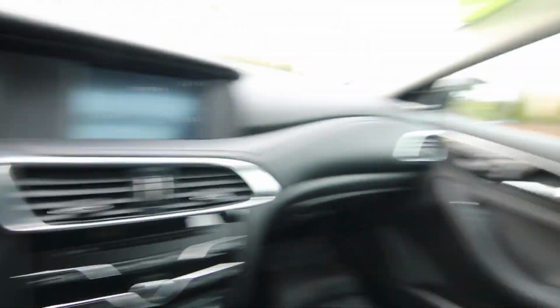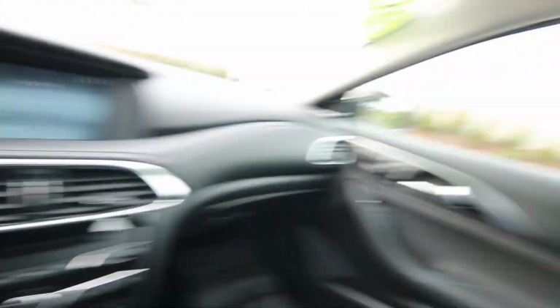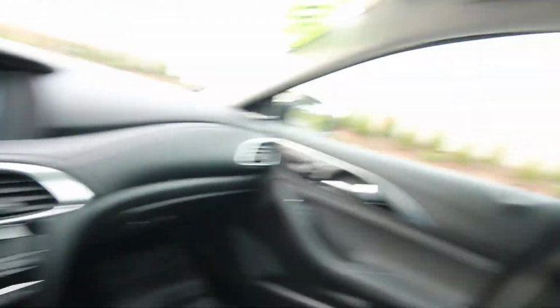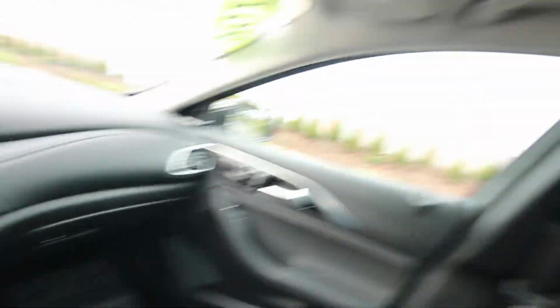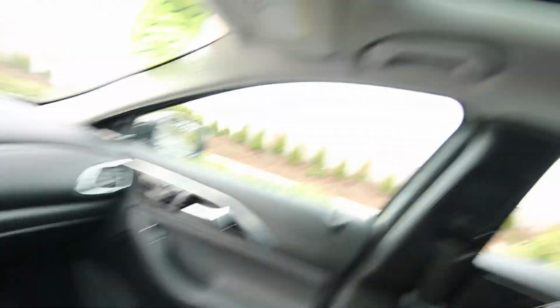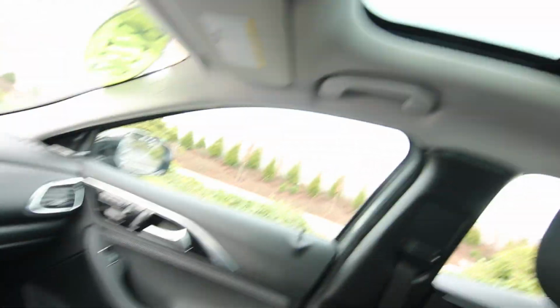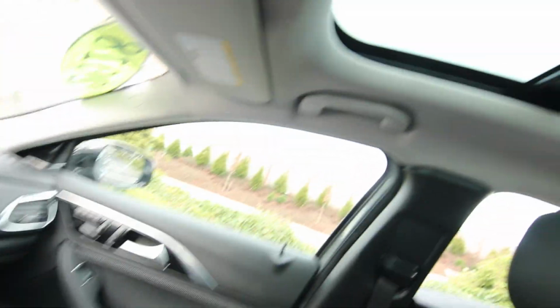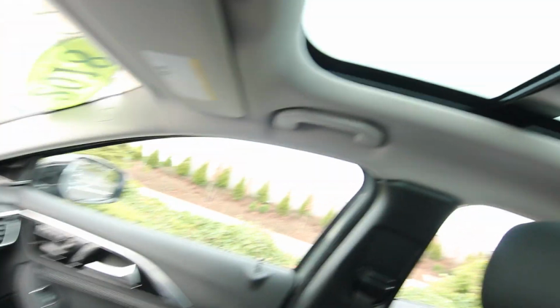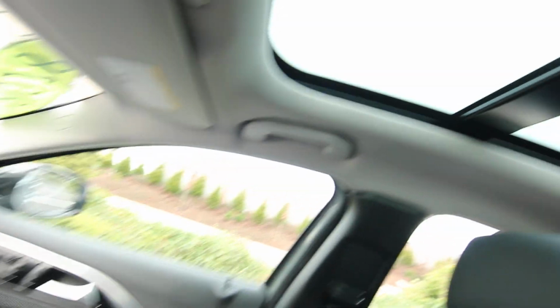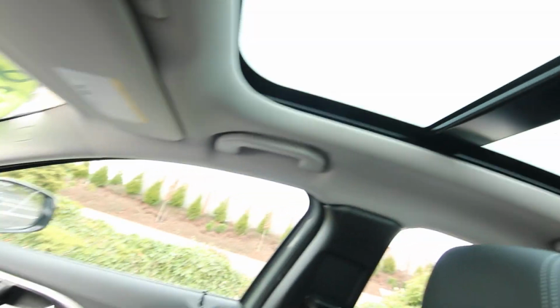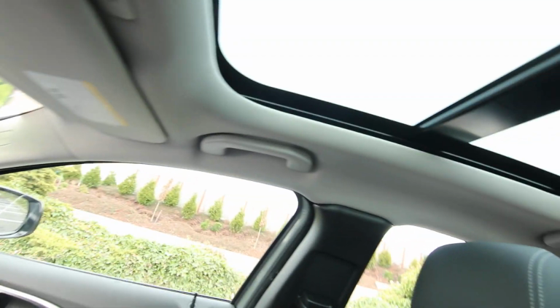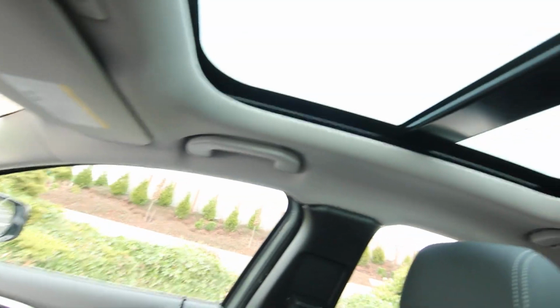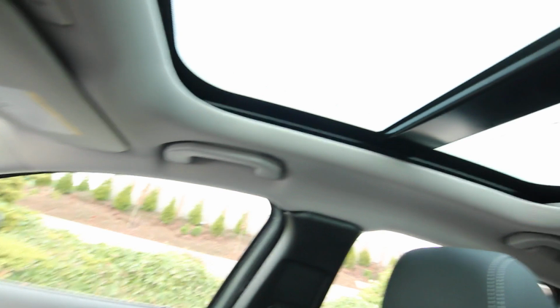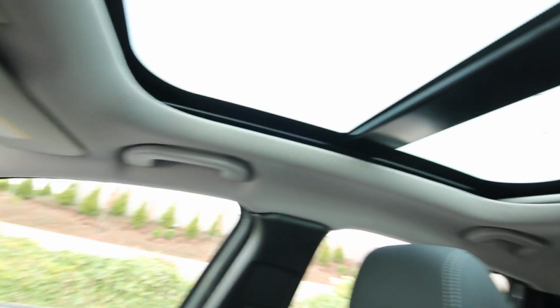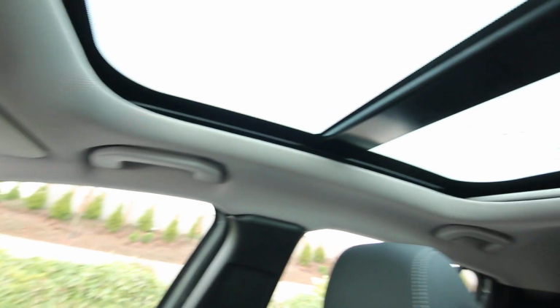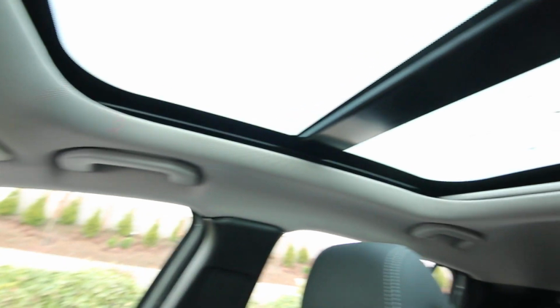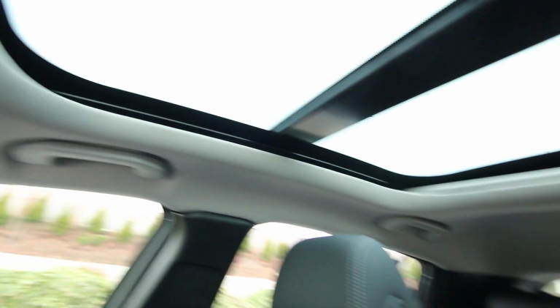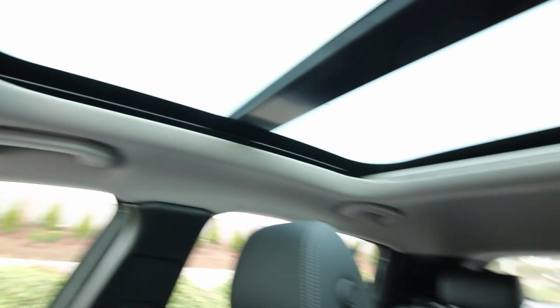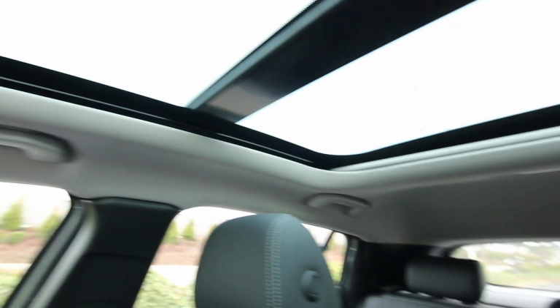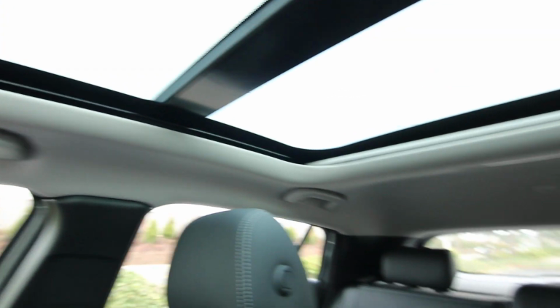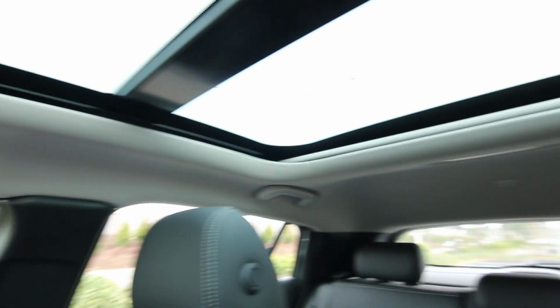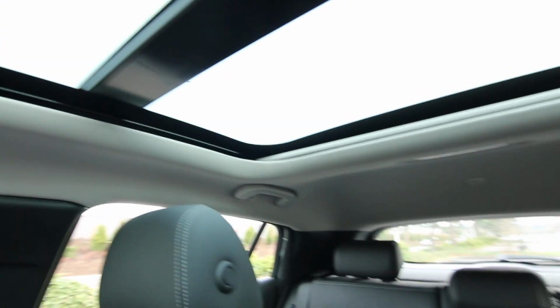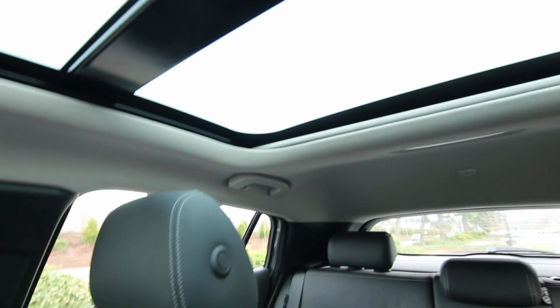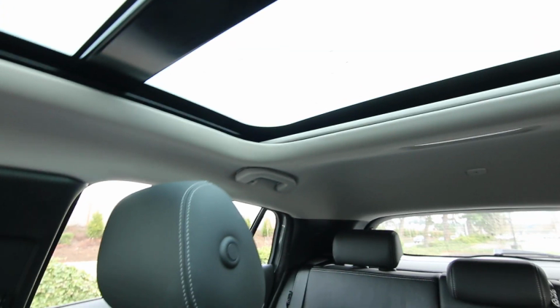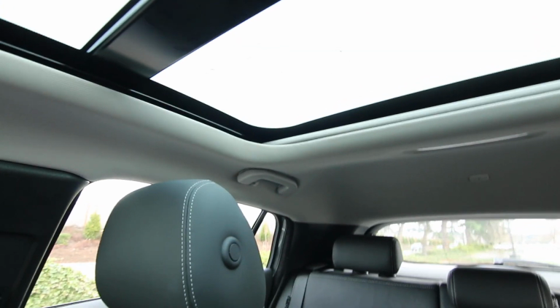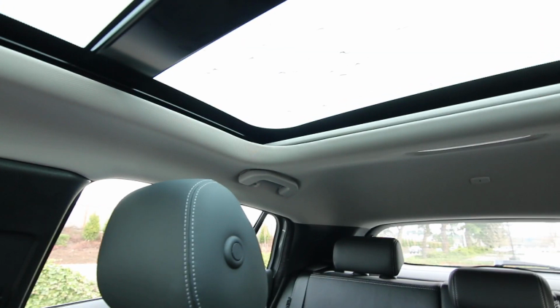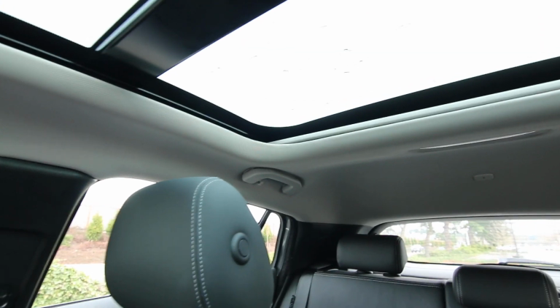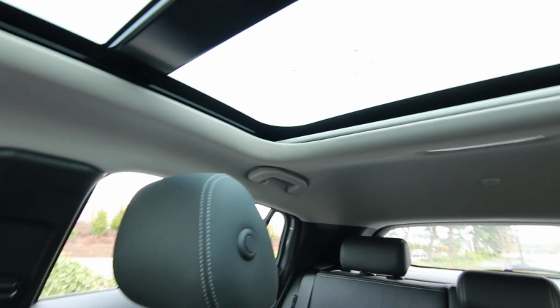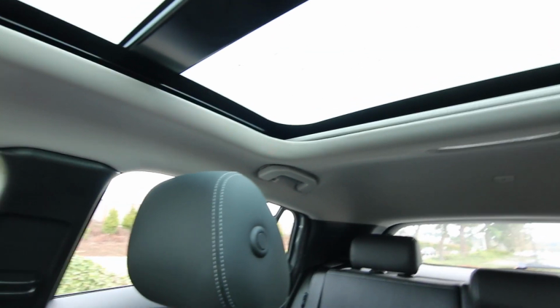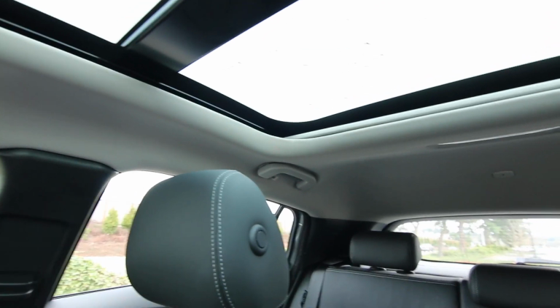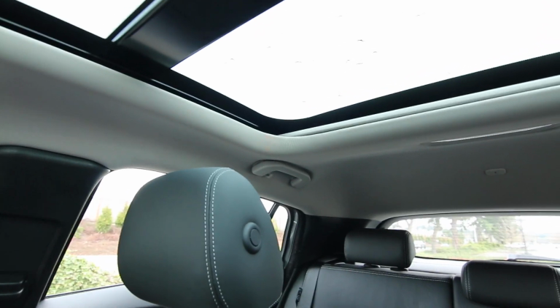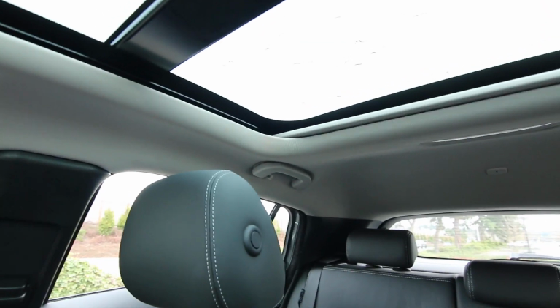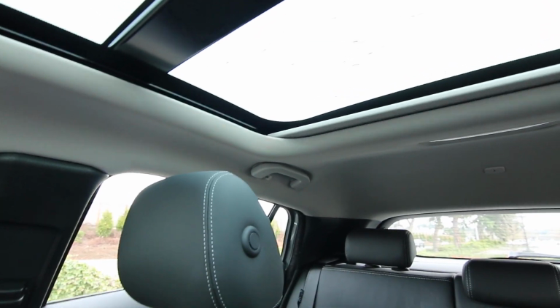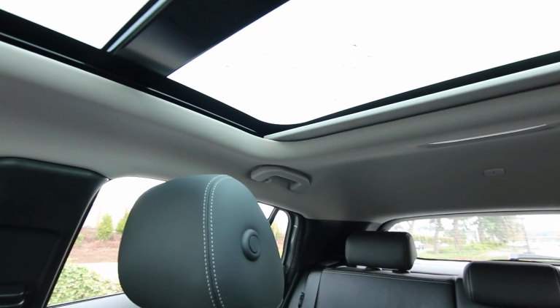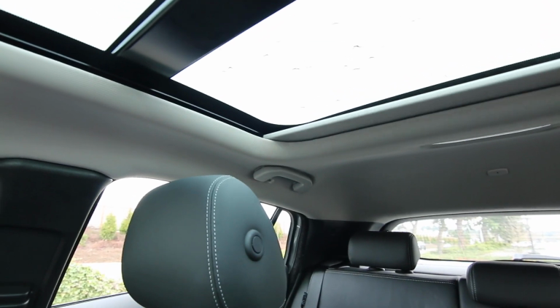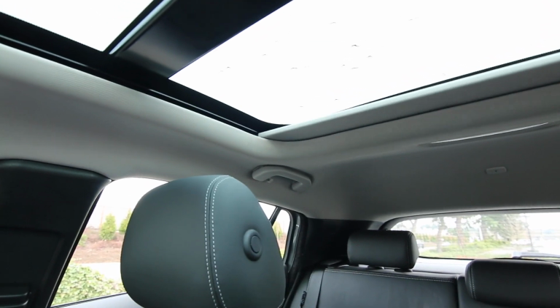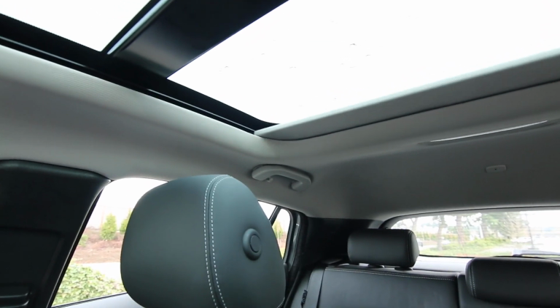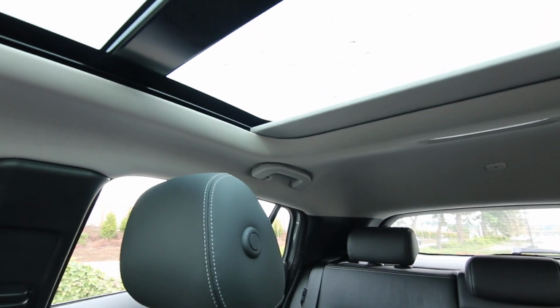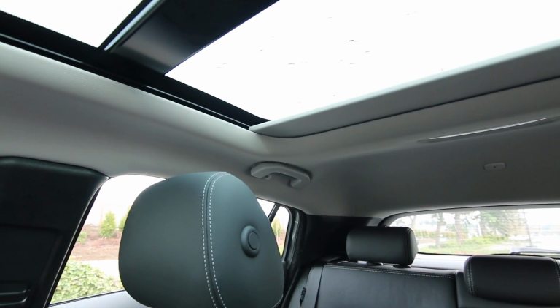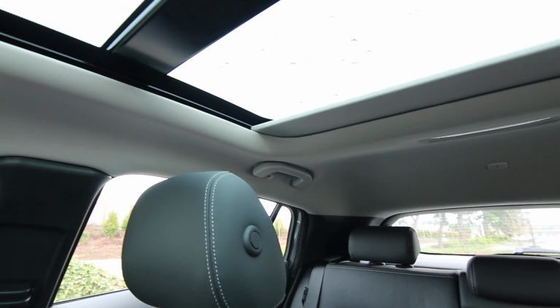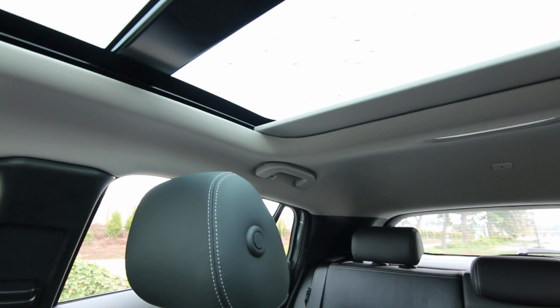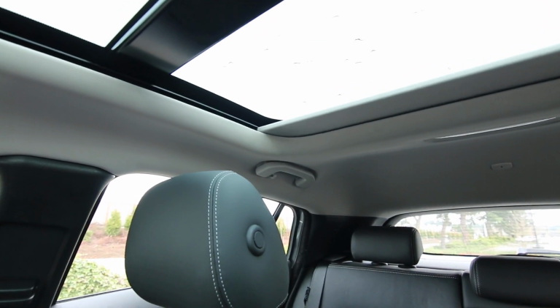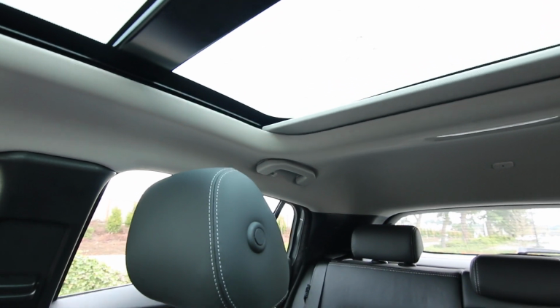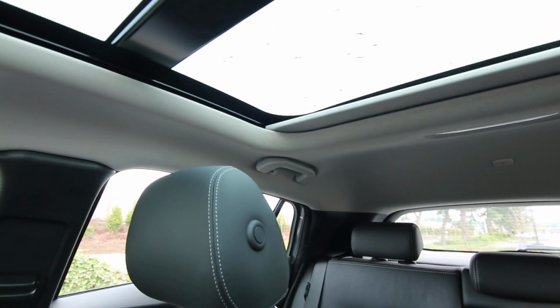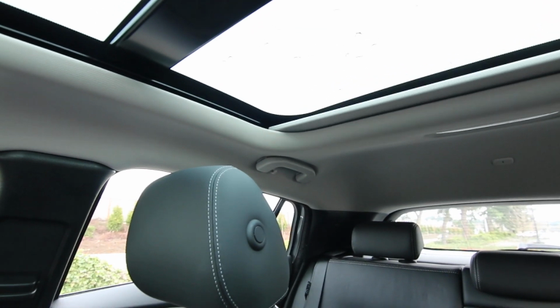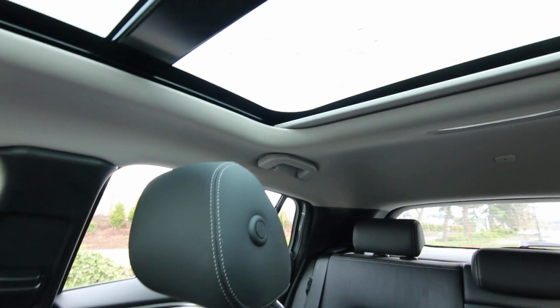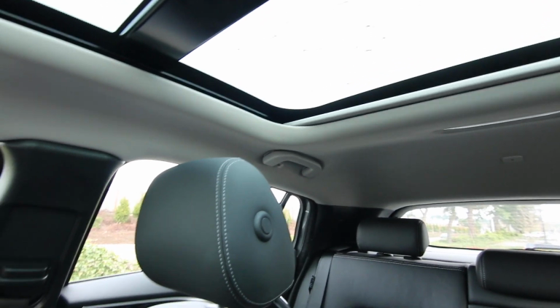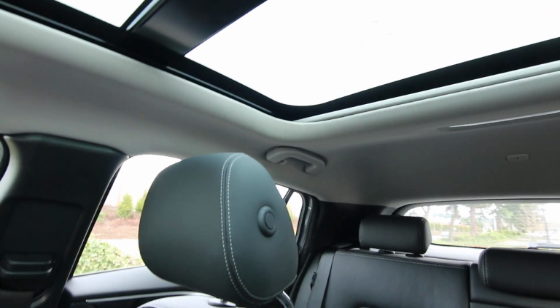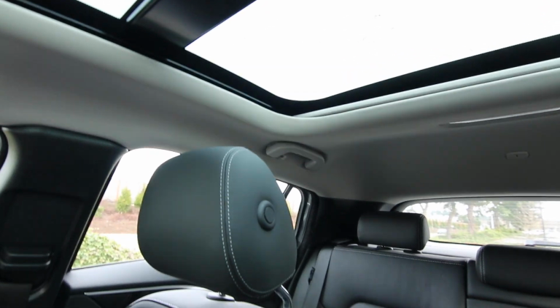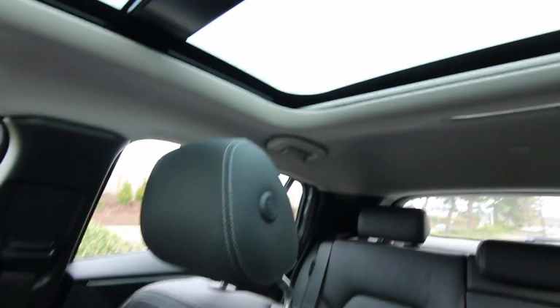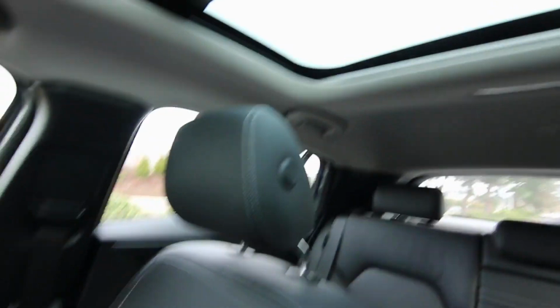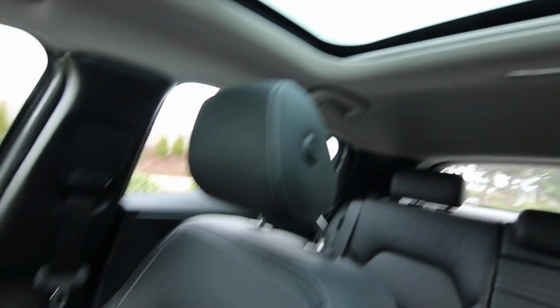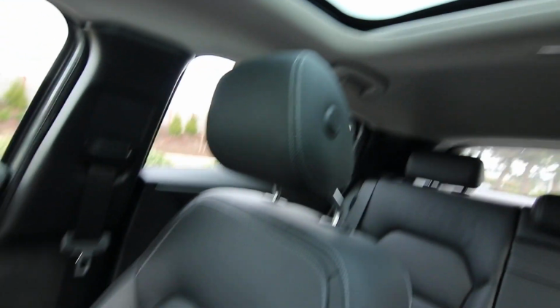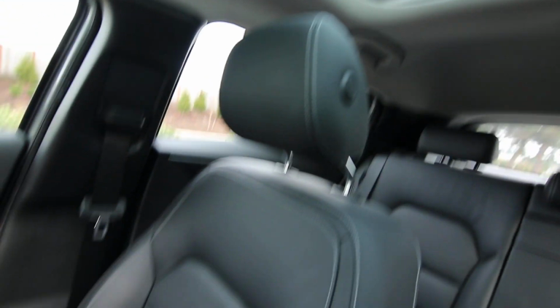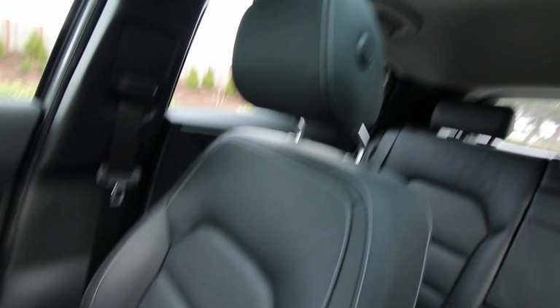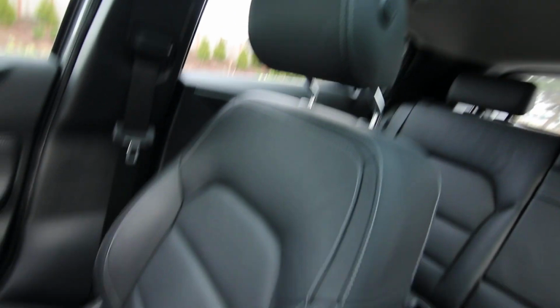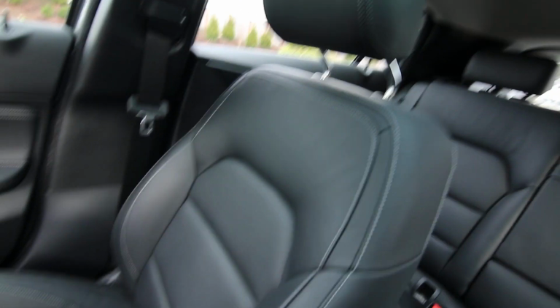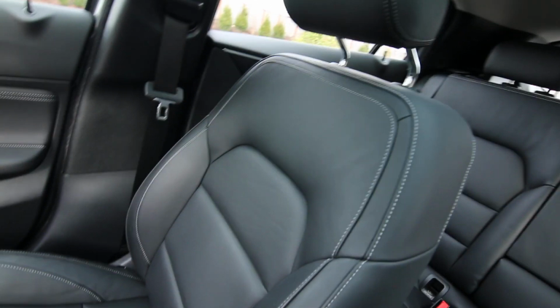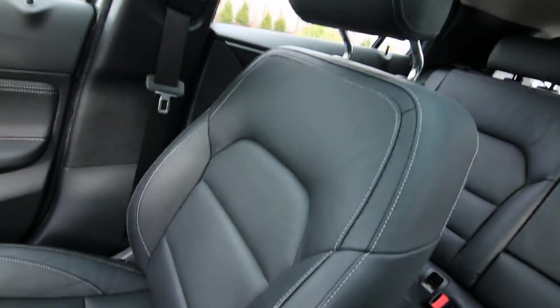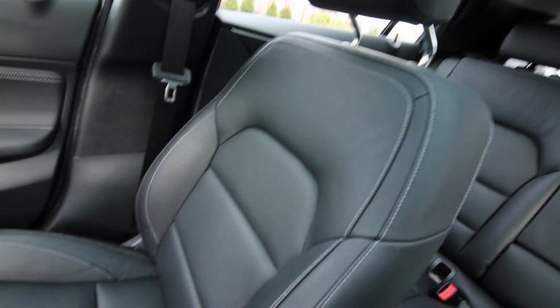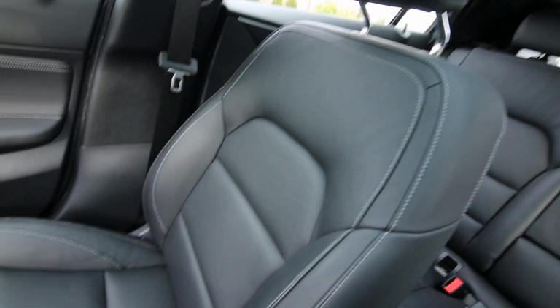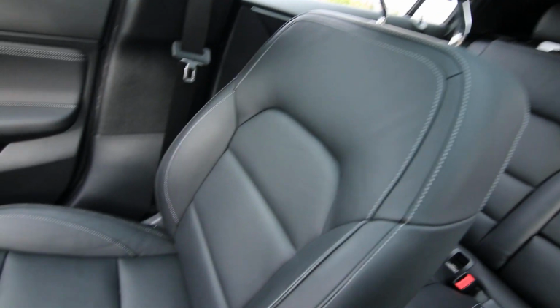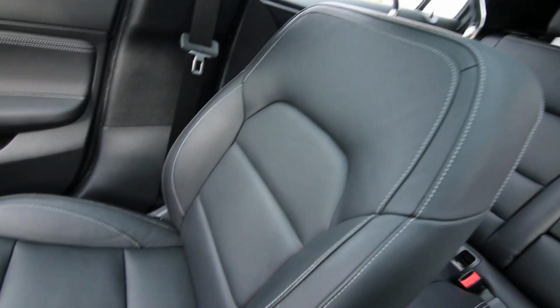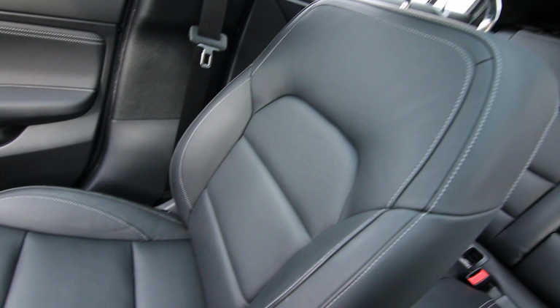You have a nice big glass roof panel and a sunshade to dim things down if it gets too bright.